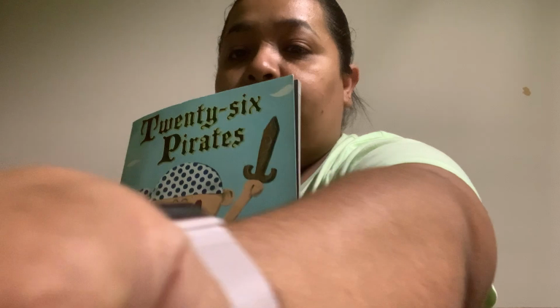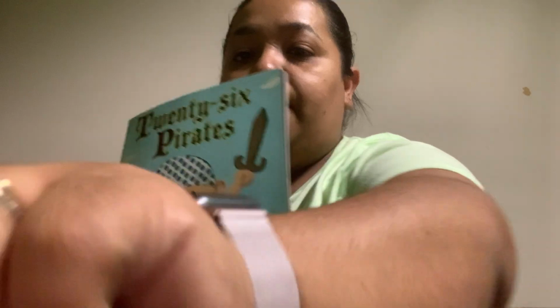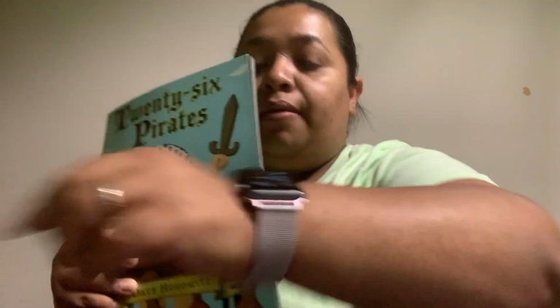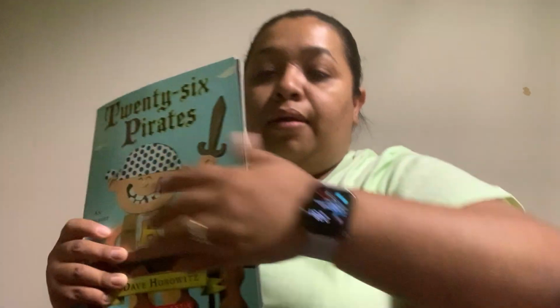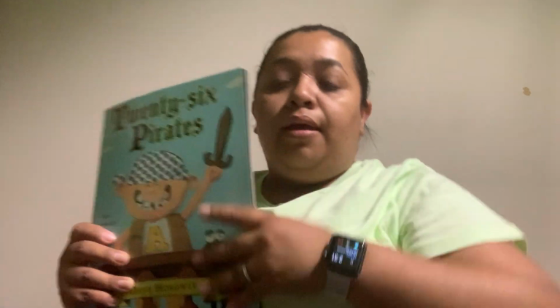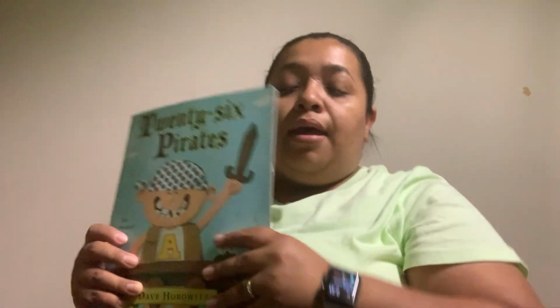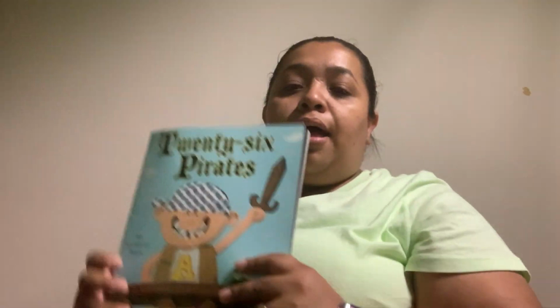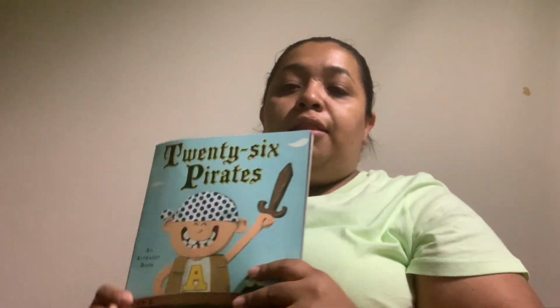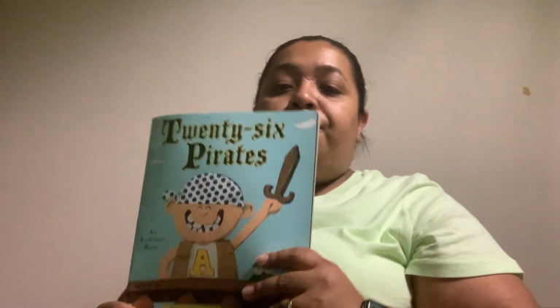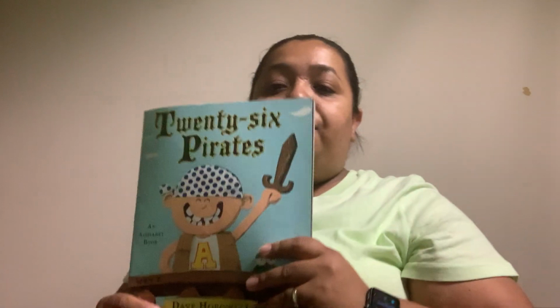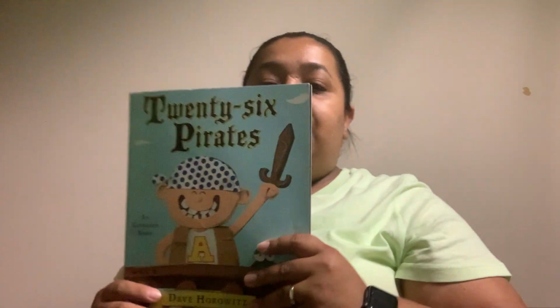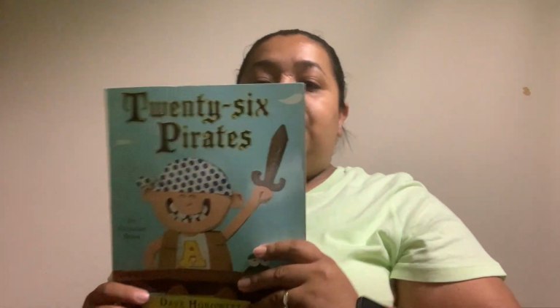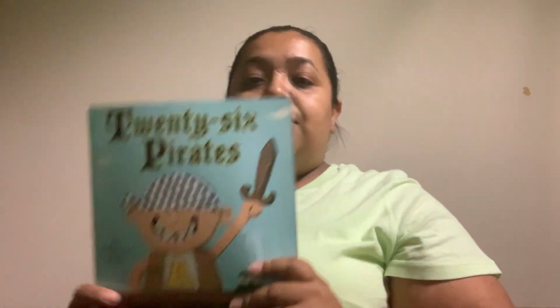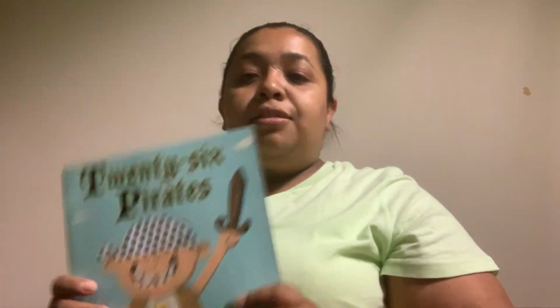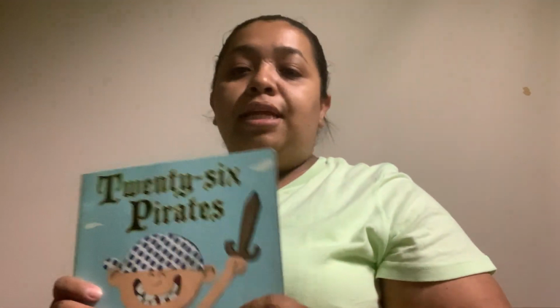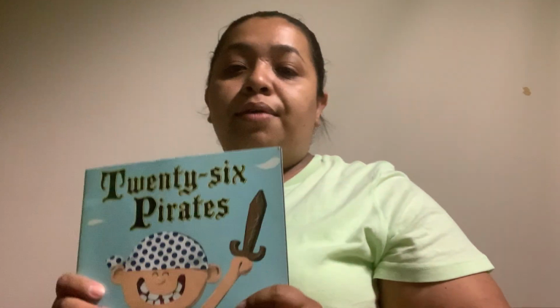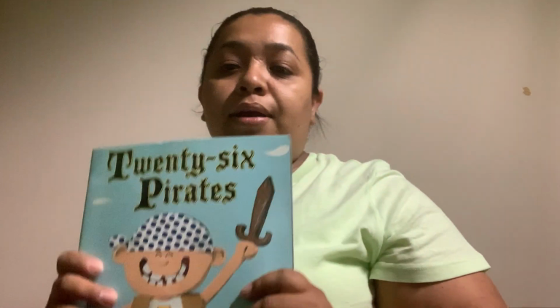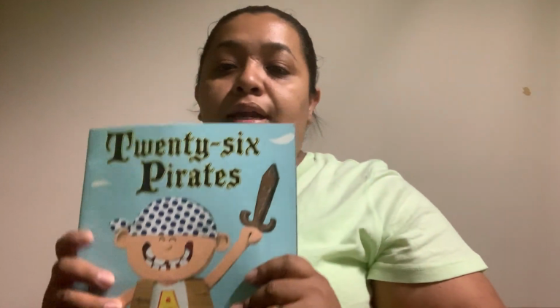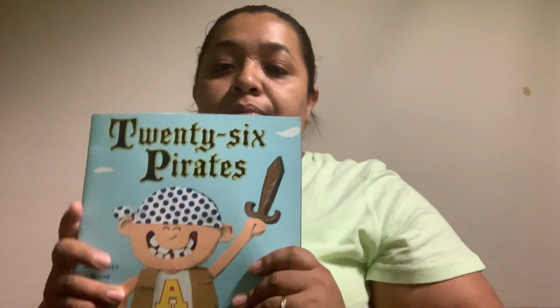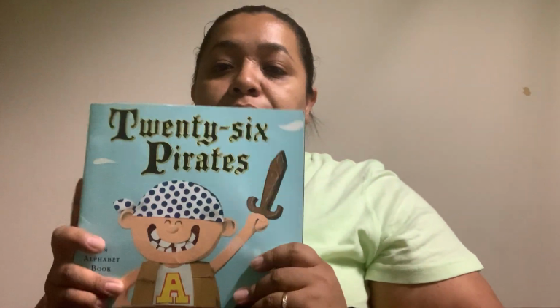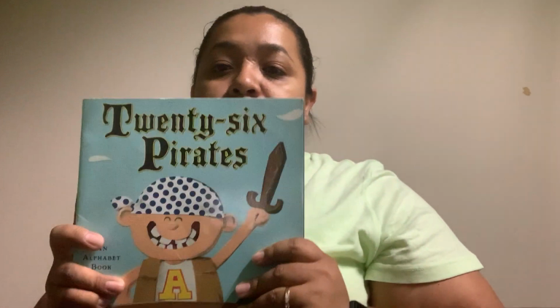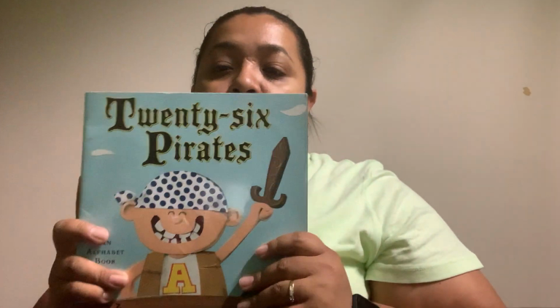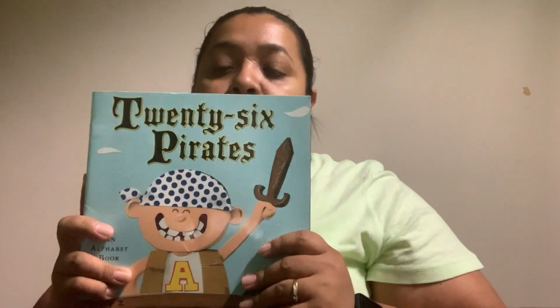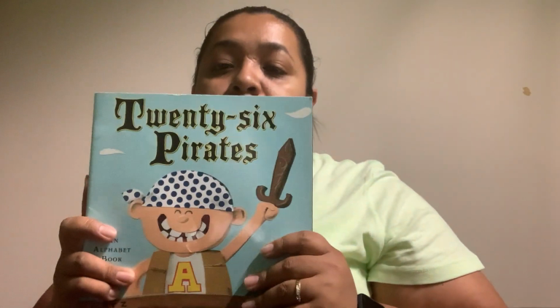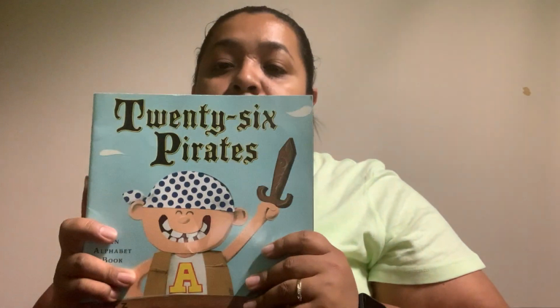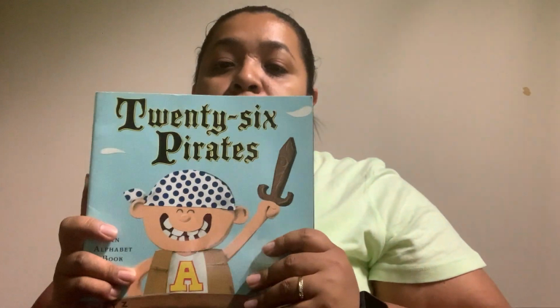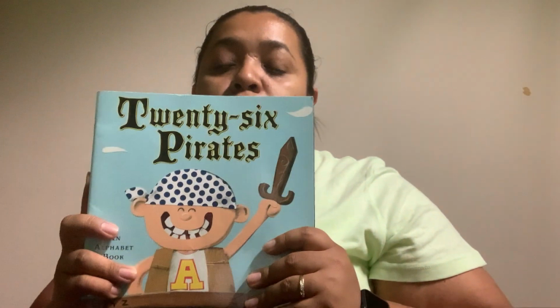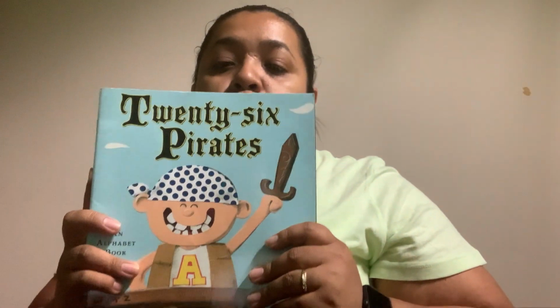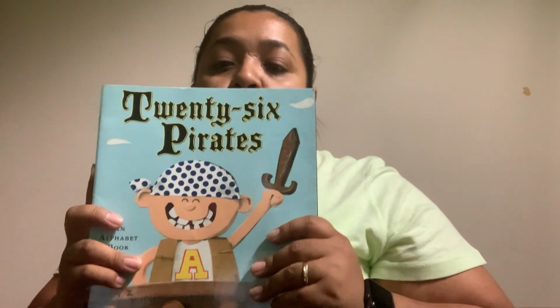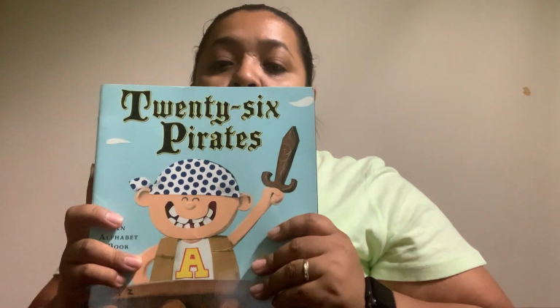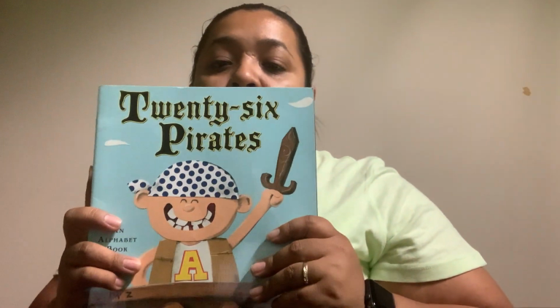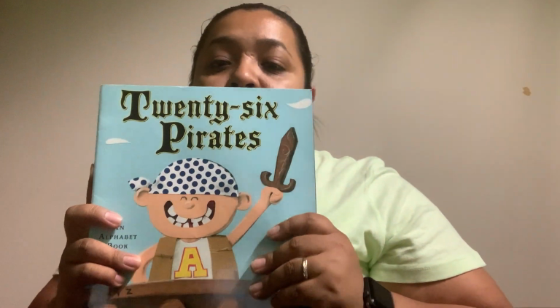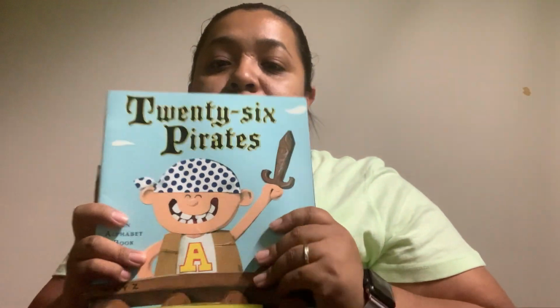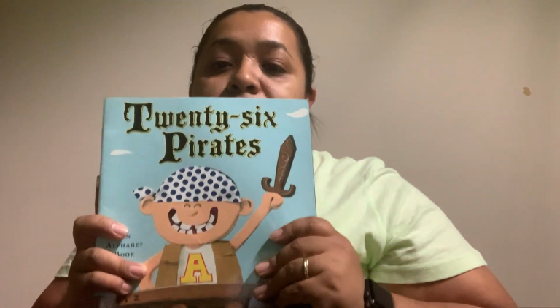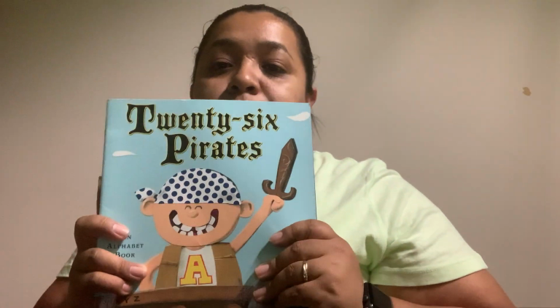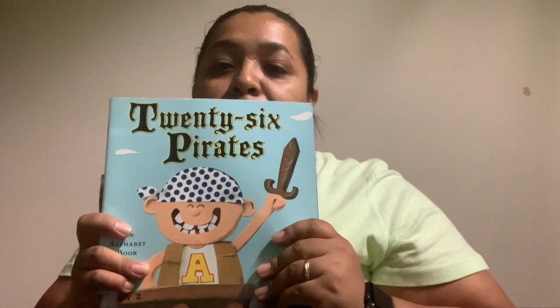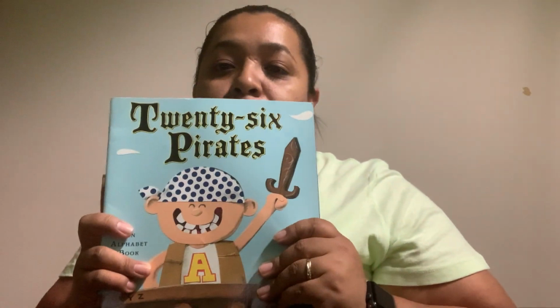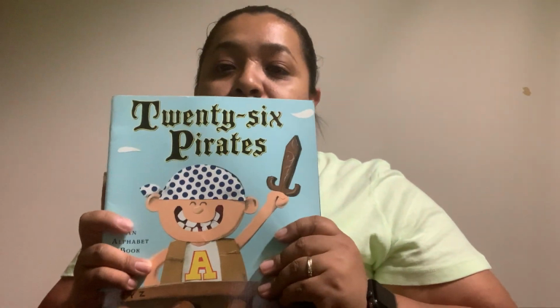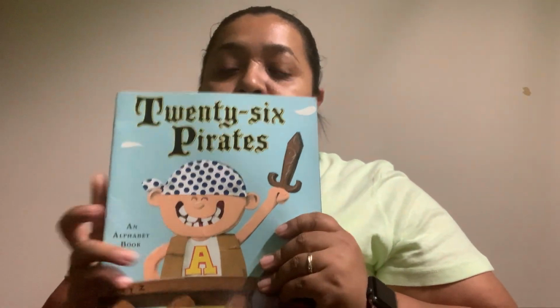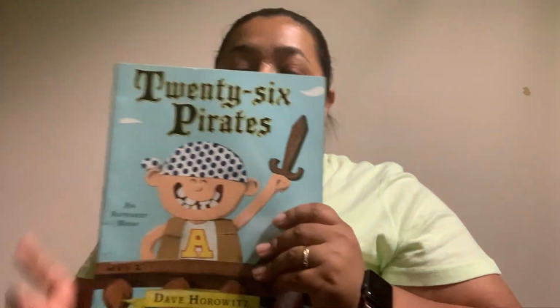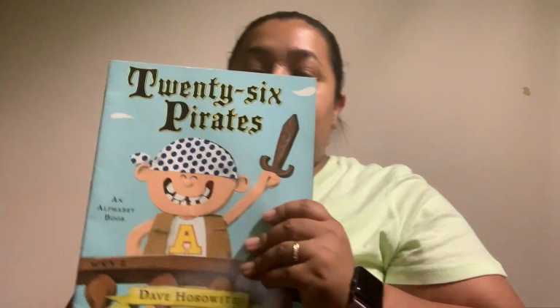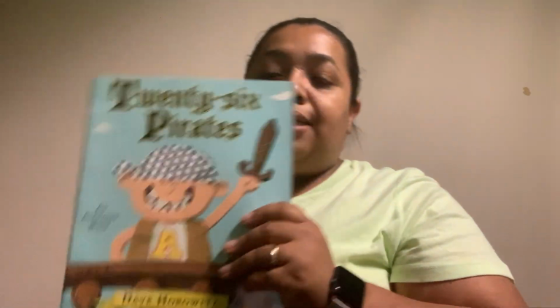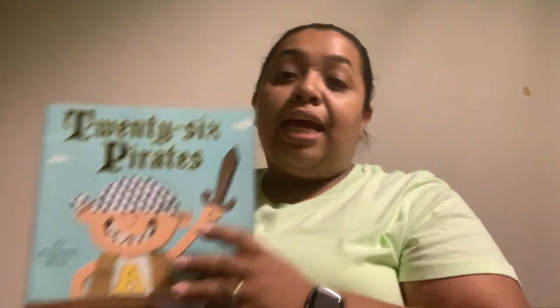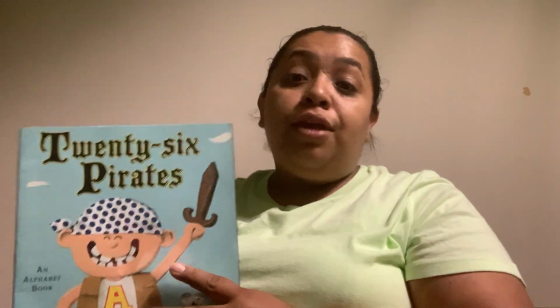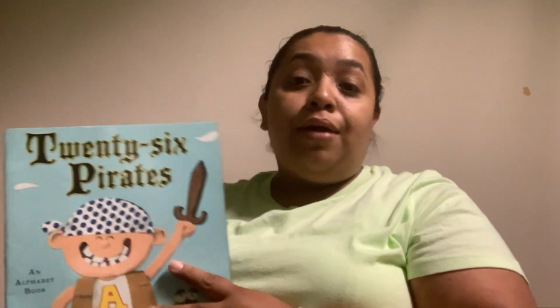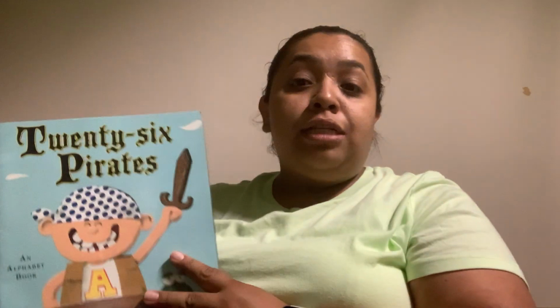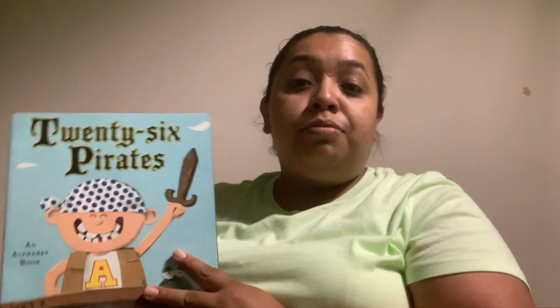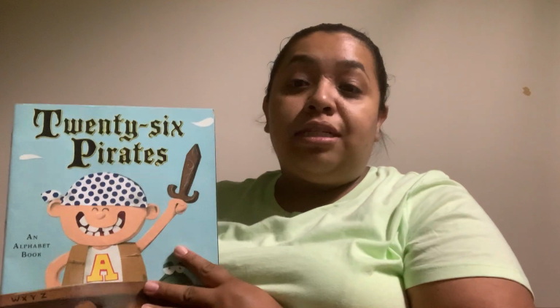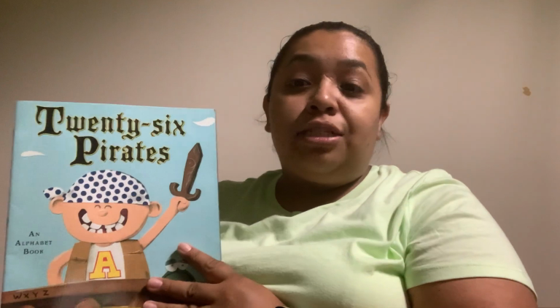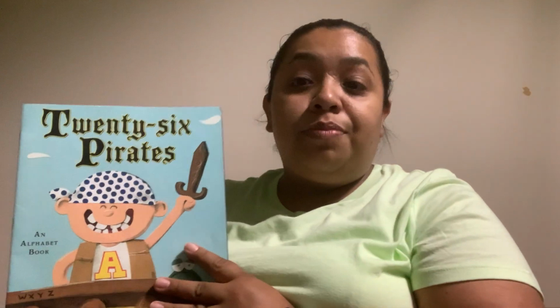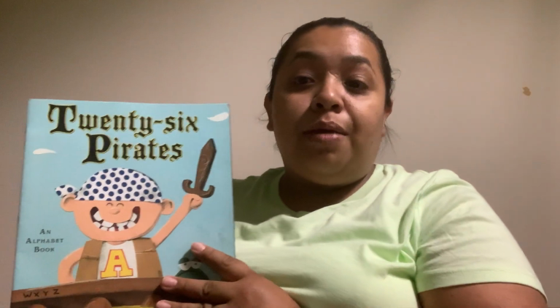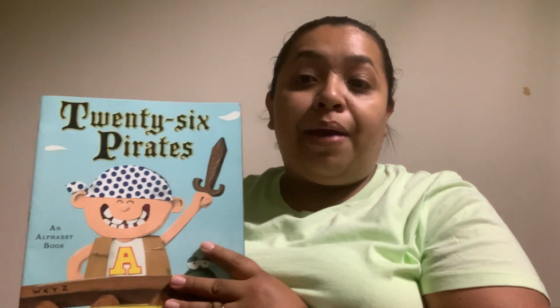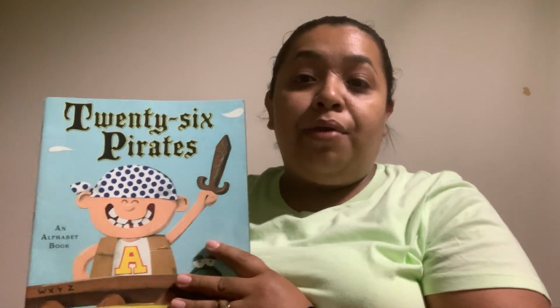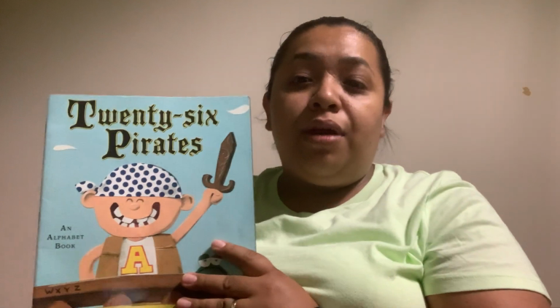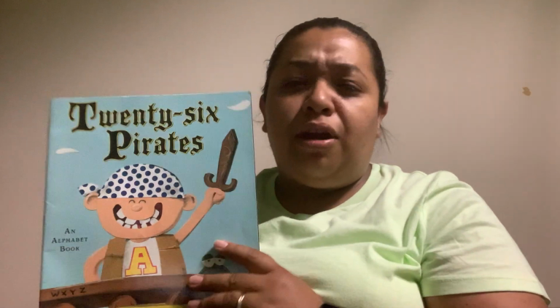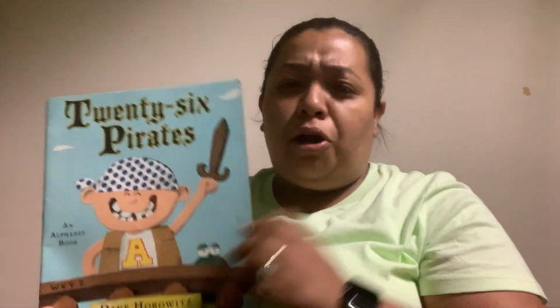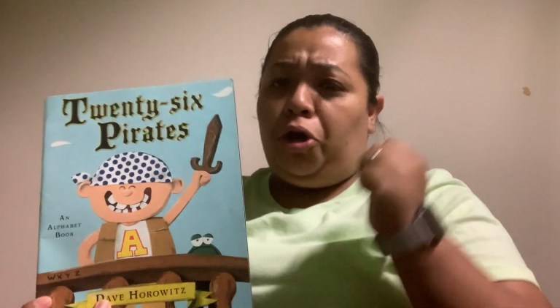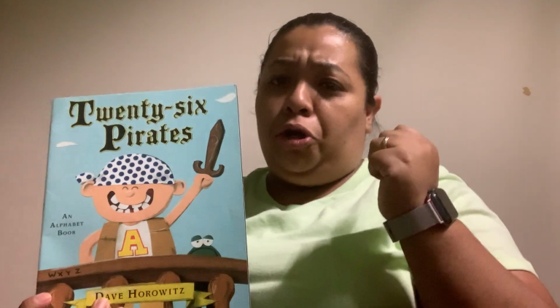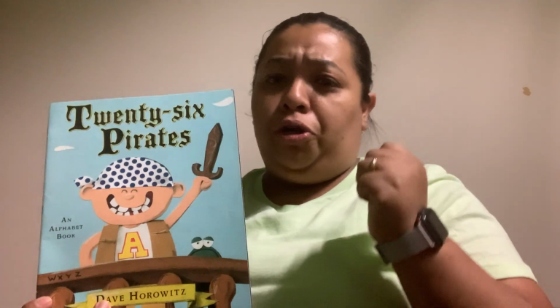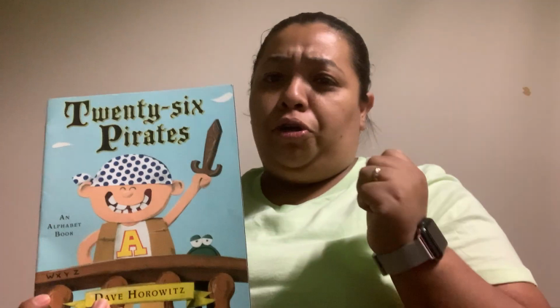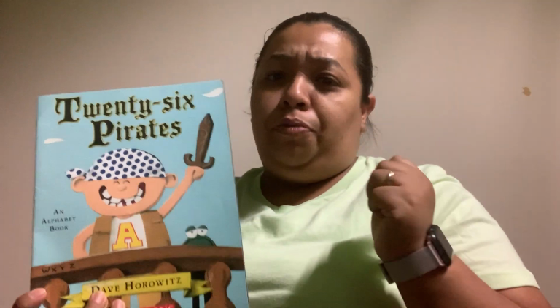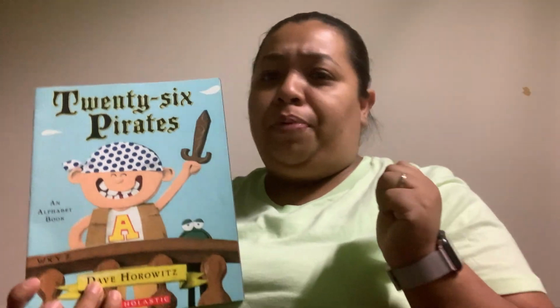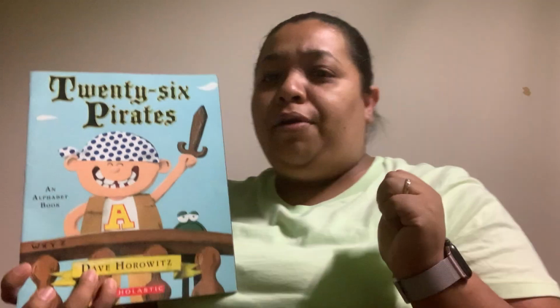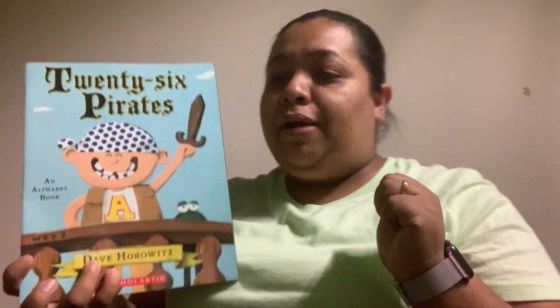Hello friends, so today we're going to be reading 26 Pirates. Can you guys pretend to be a pirate? Arrrr, pirate.